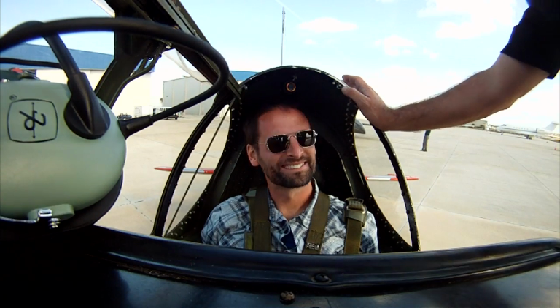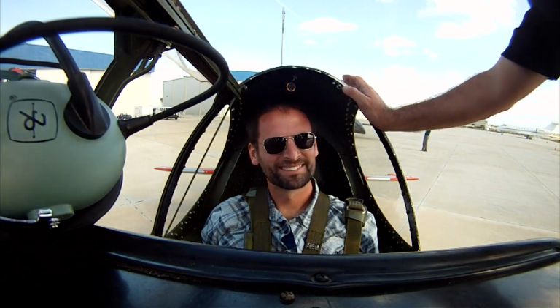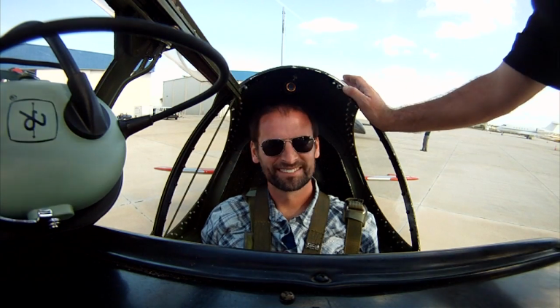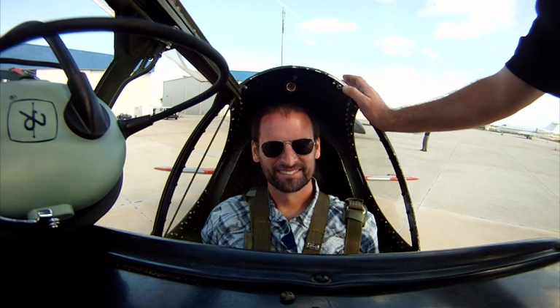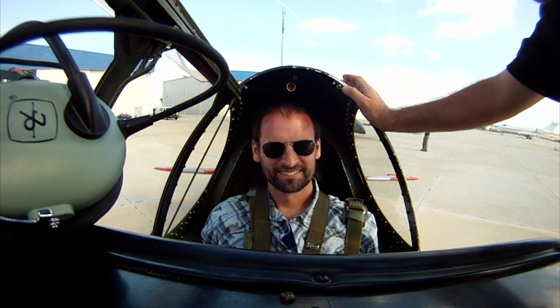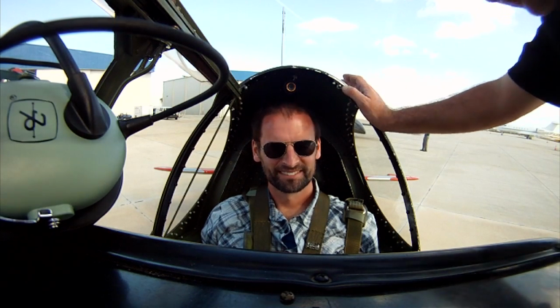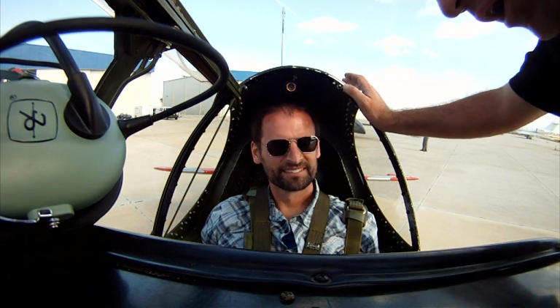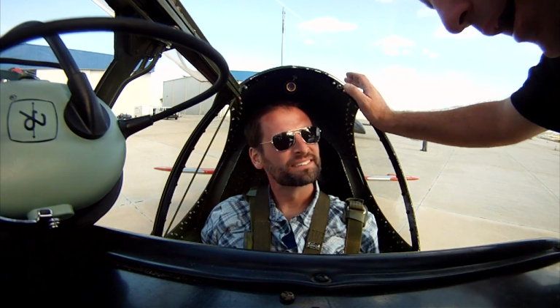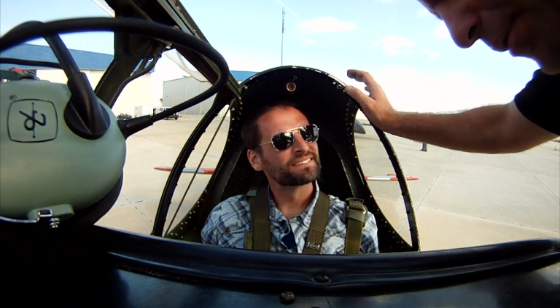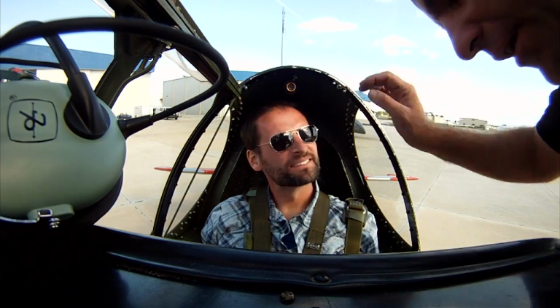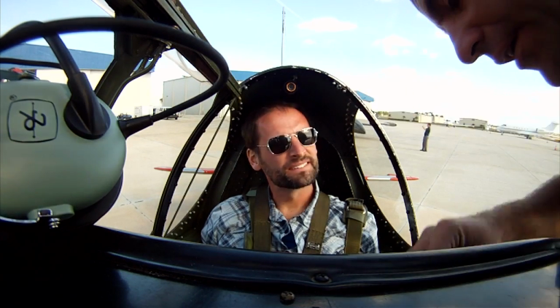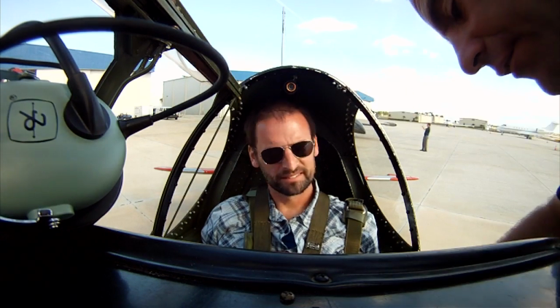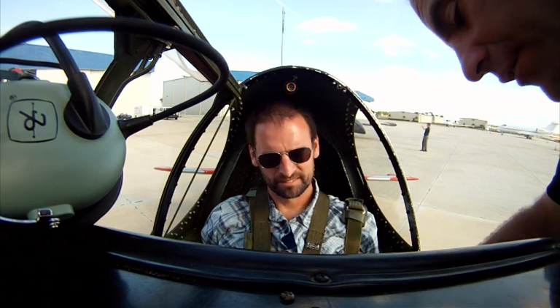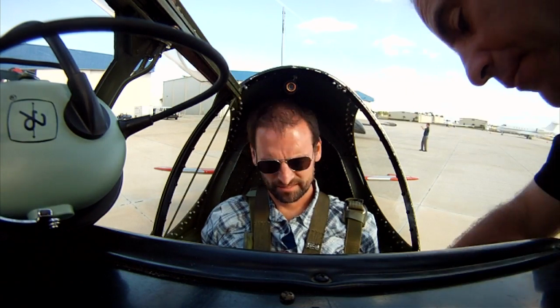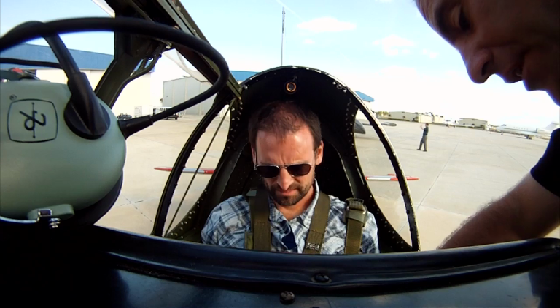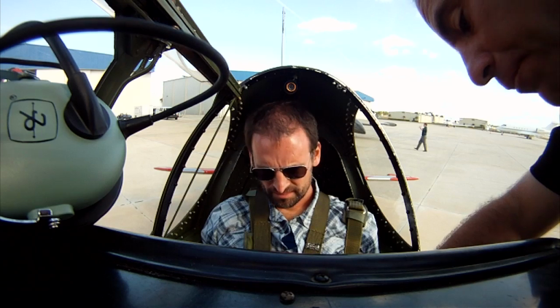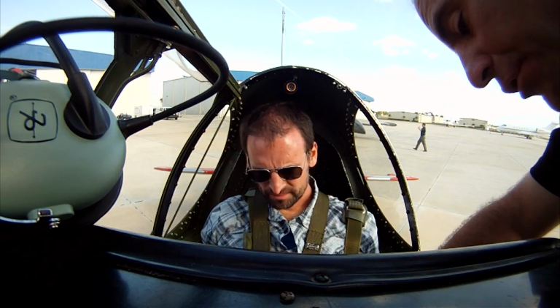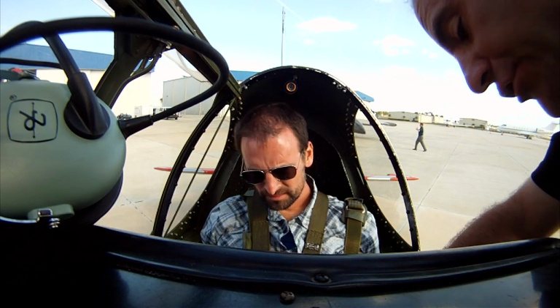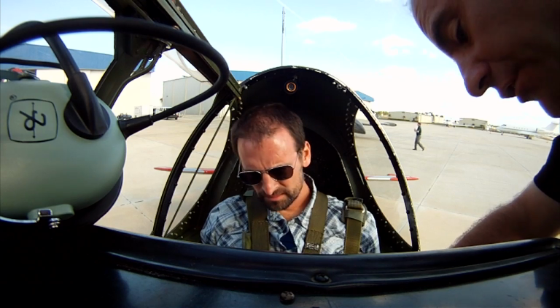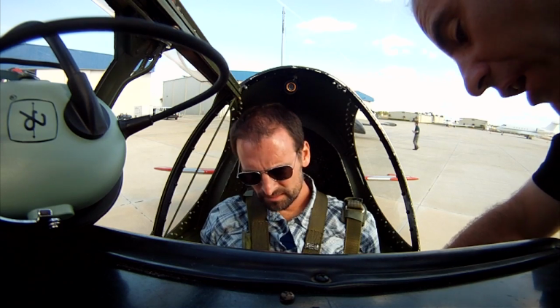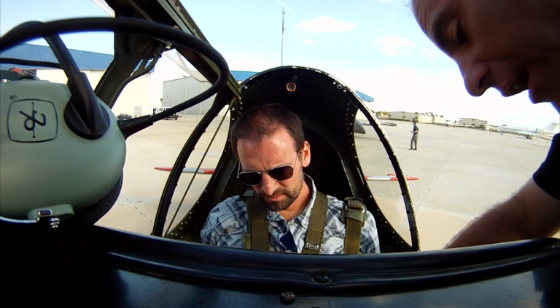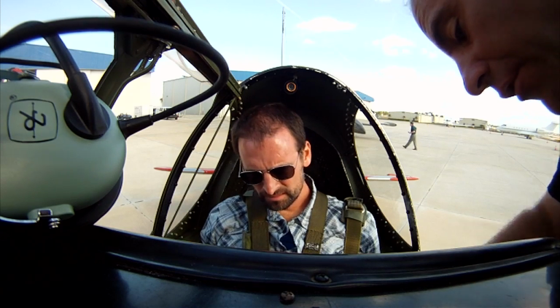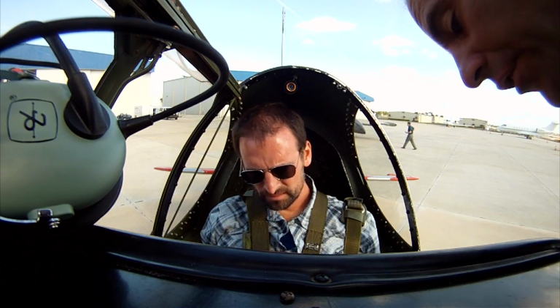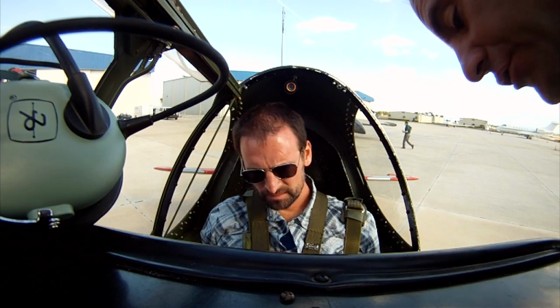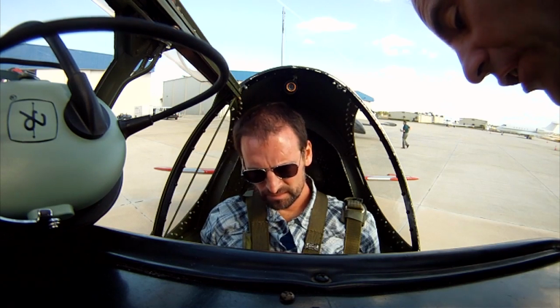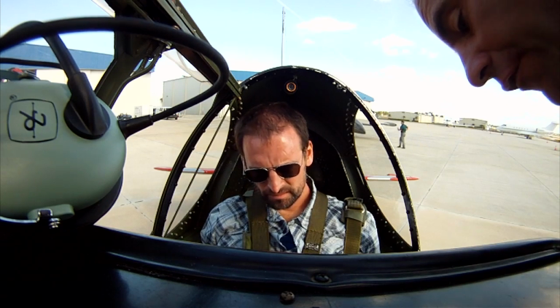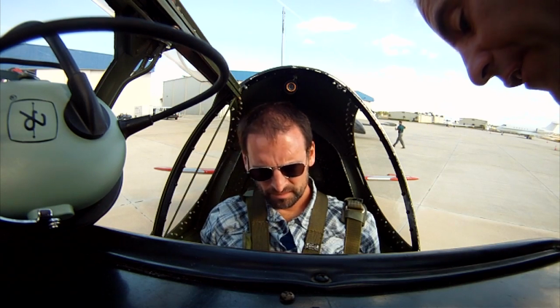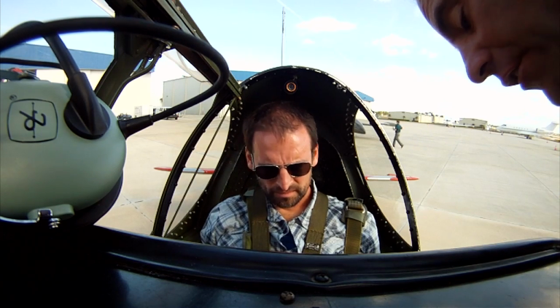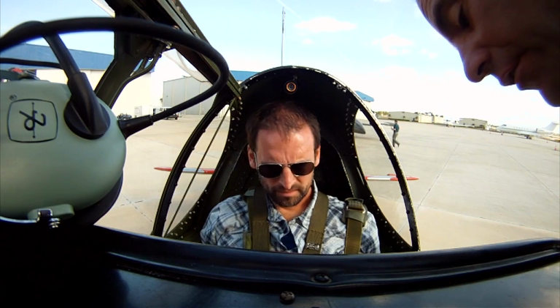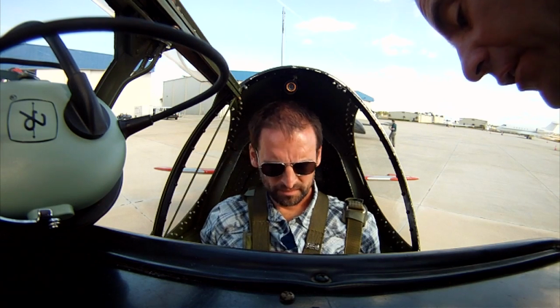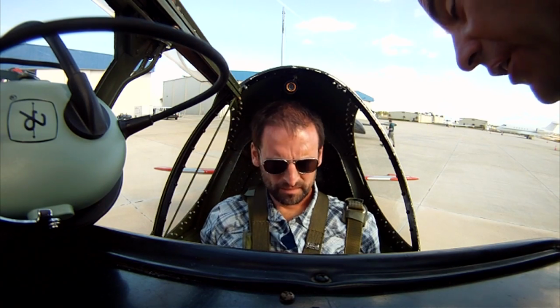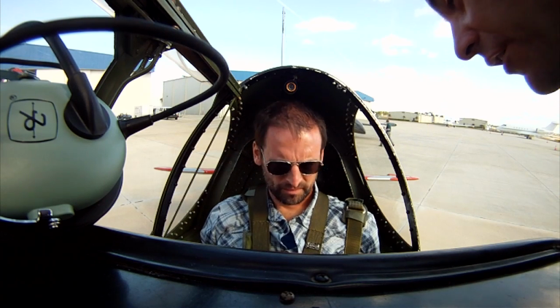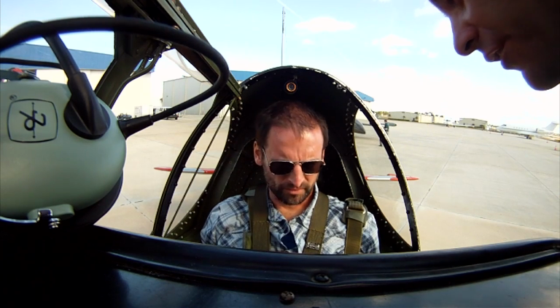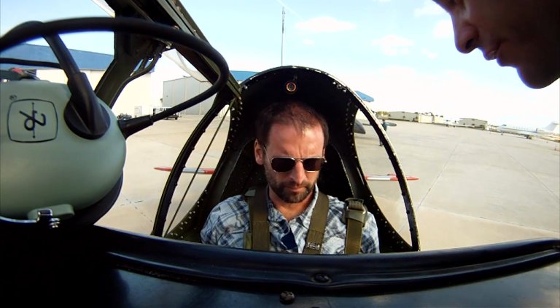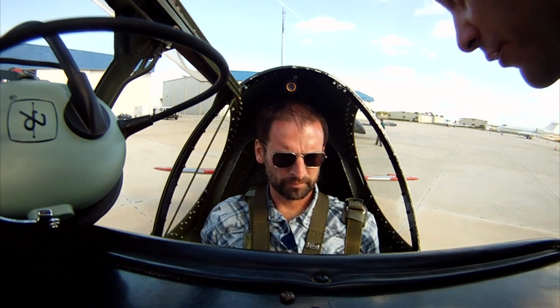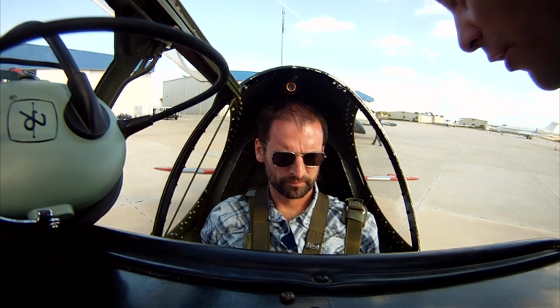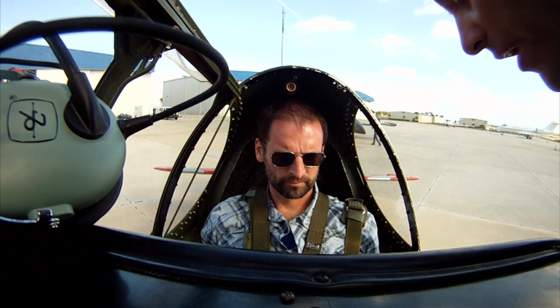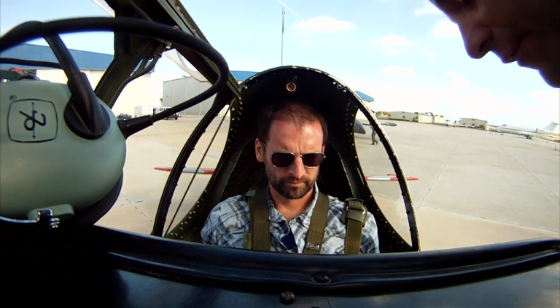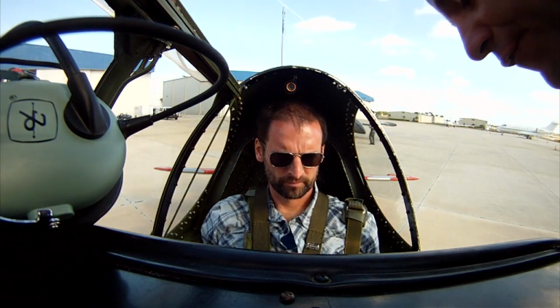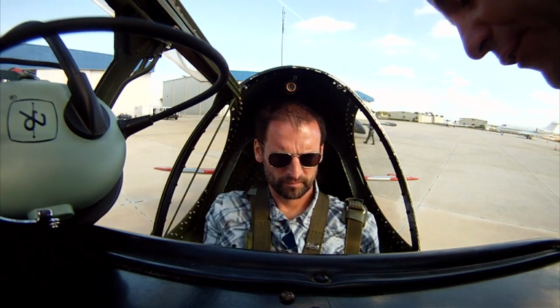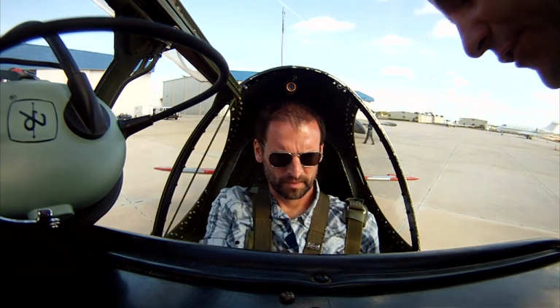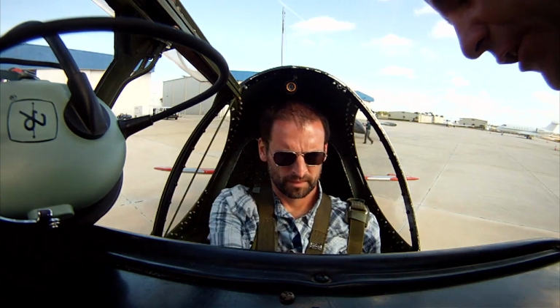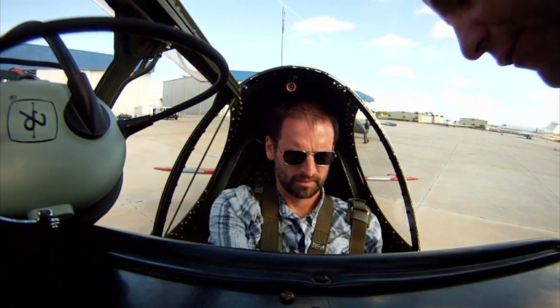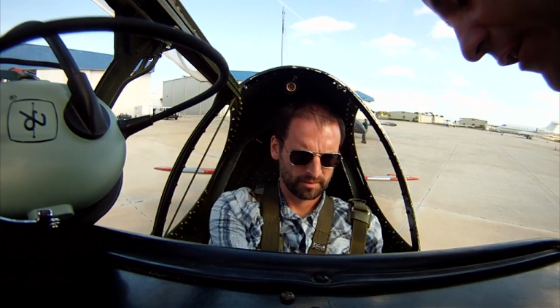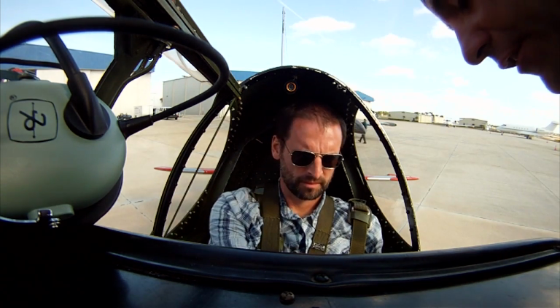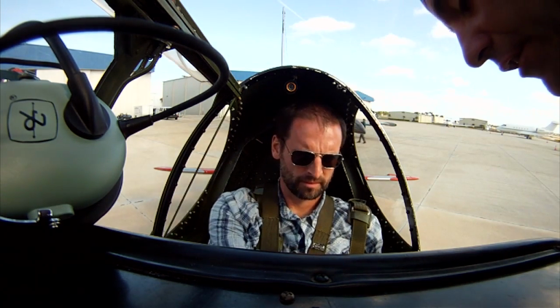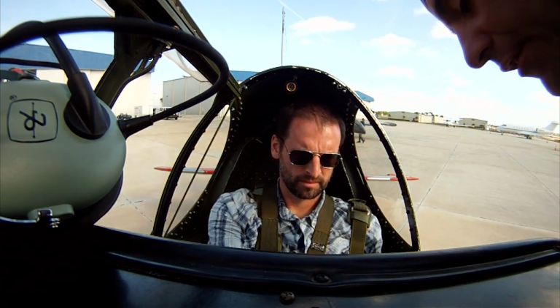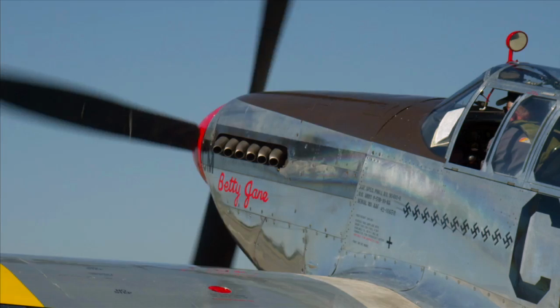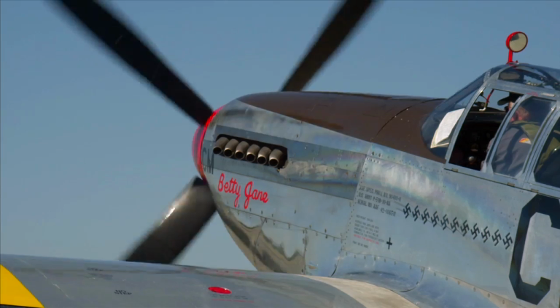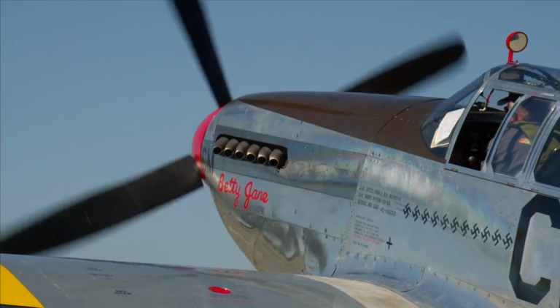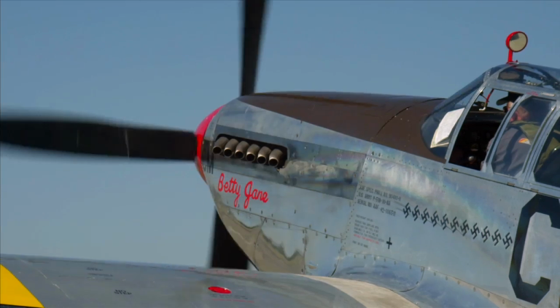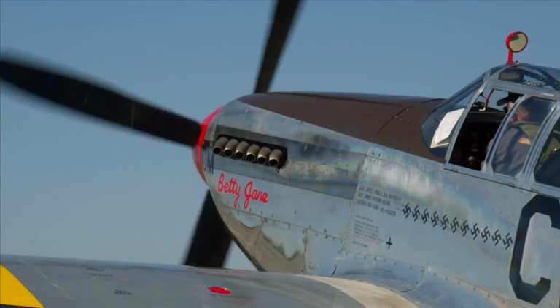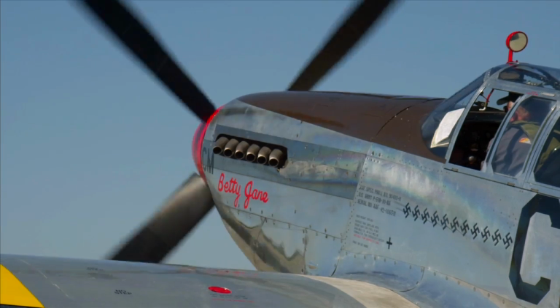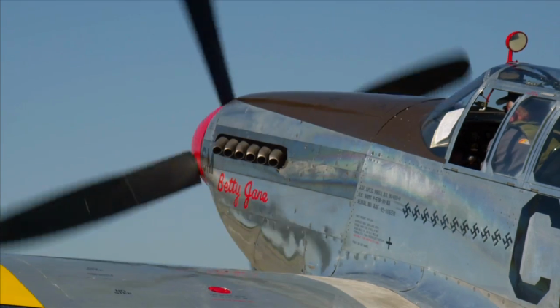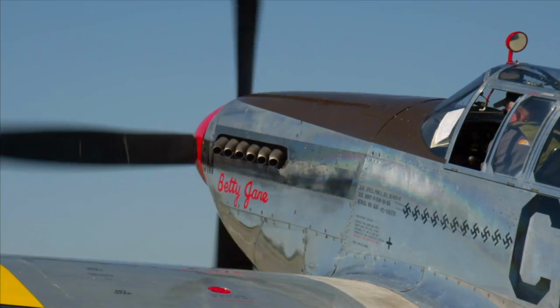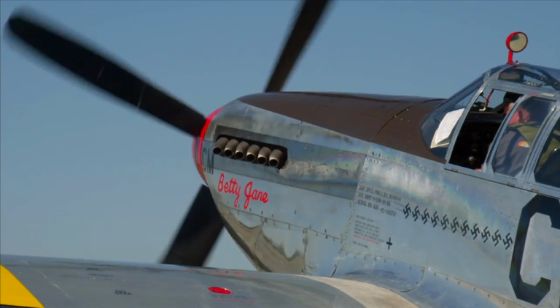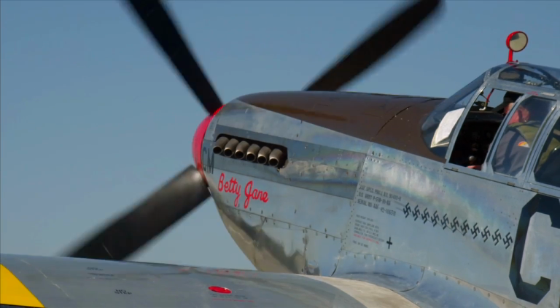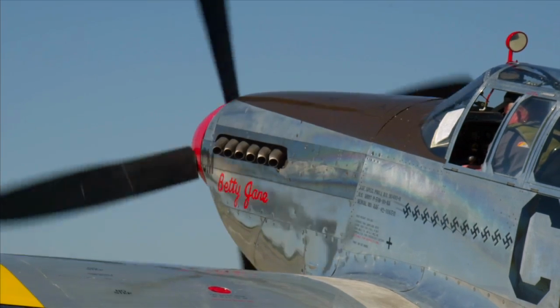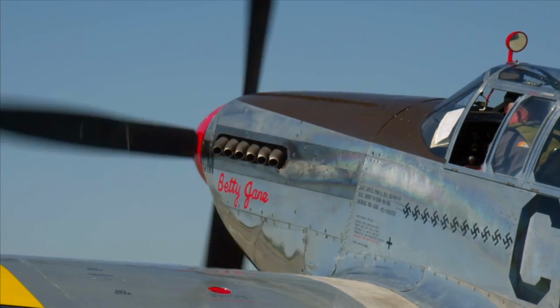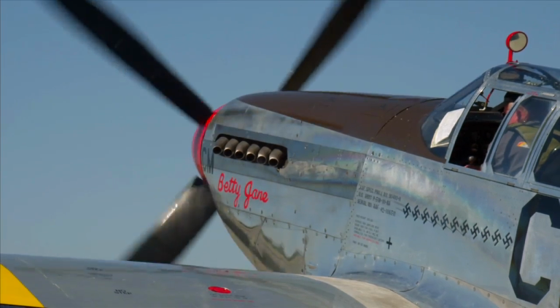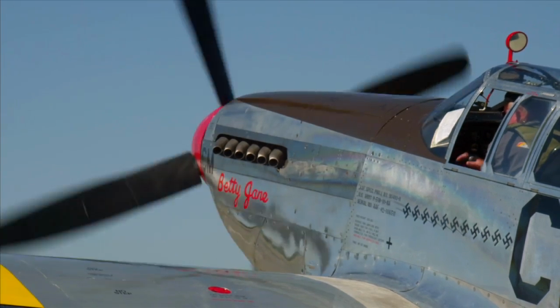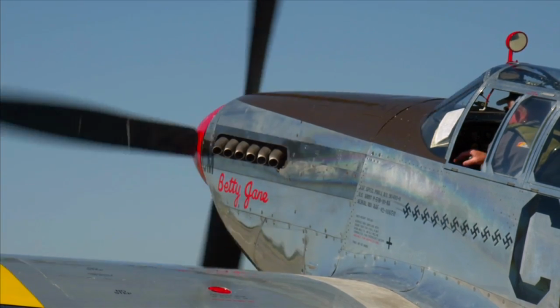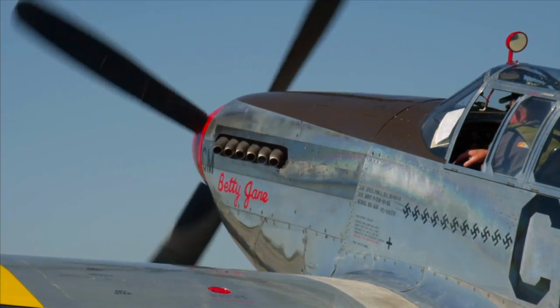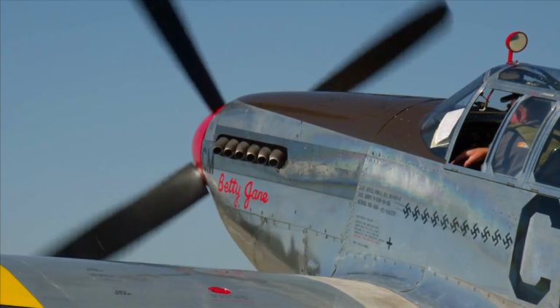To talk to Rob, it's going to be the push to talk for the trigger finger. So go ahead and feel the trigger finger there. Now we're going to go ahead and start up the engine.